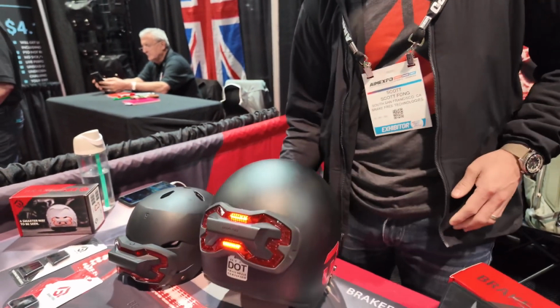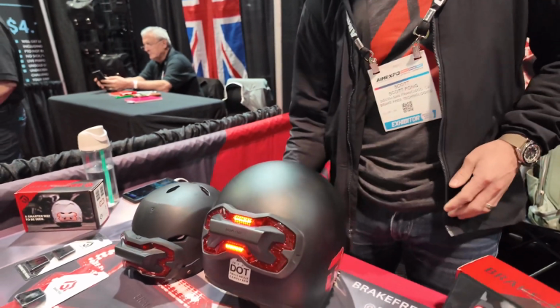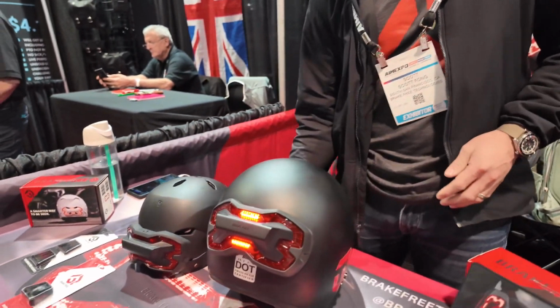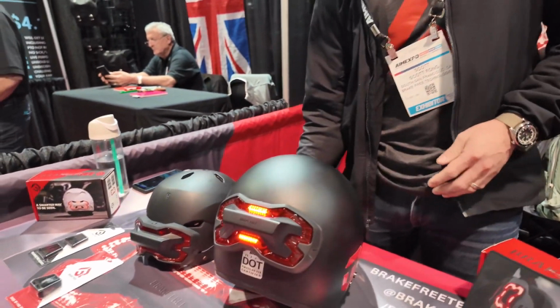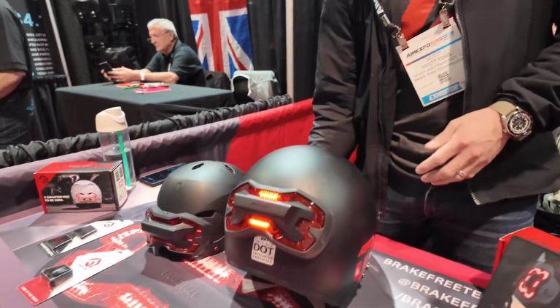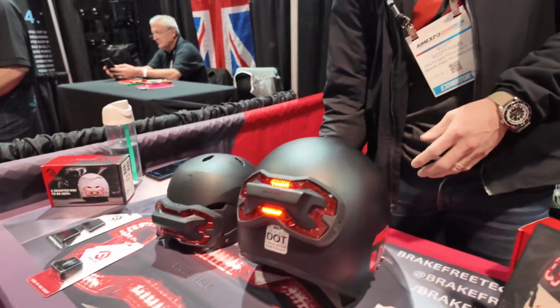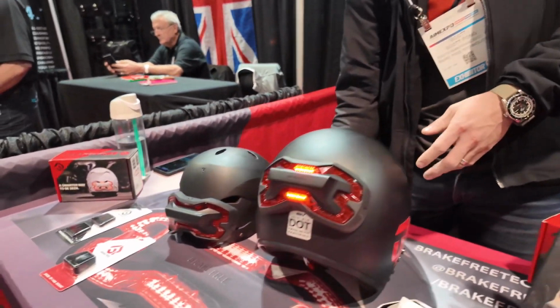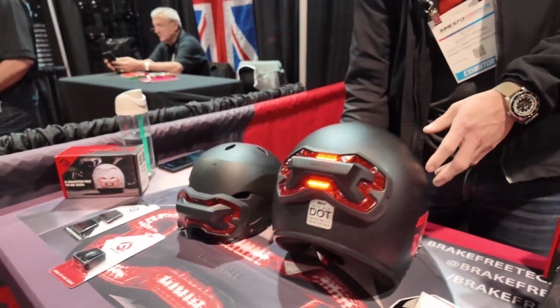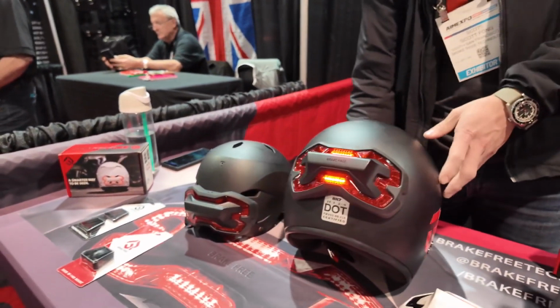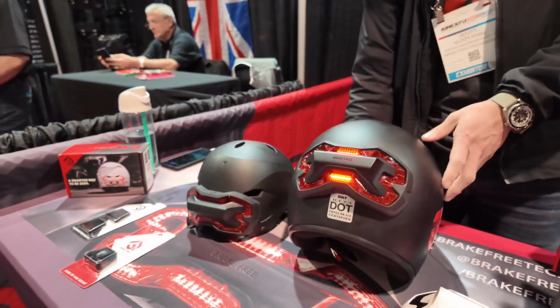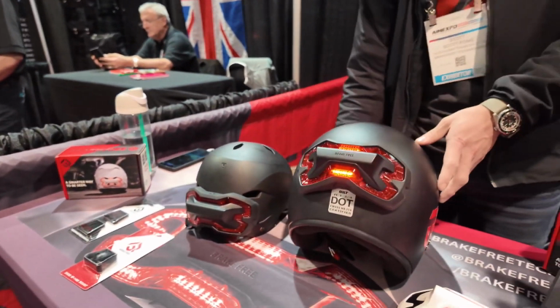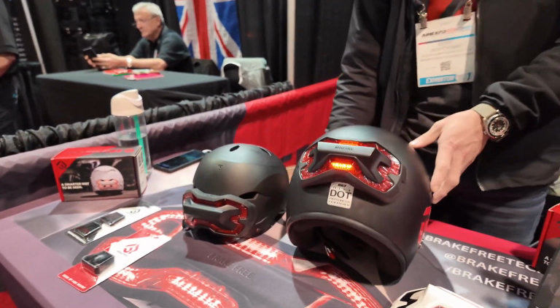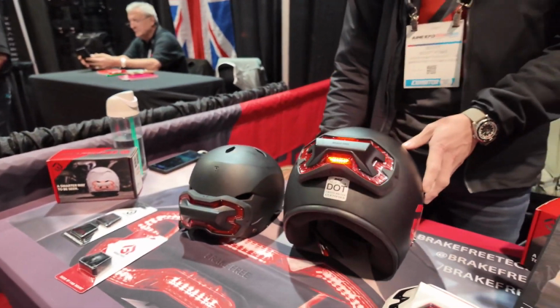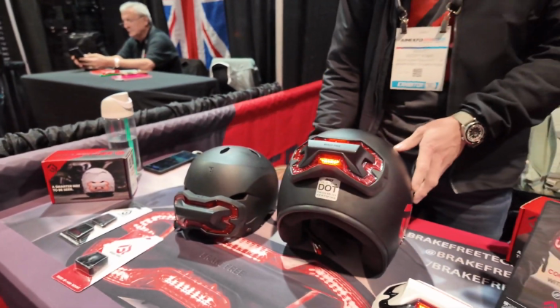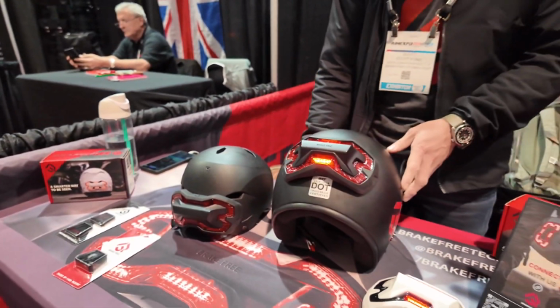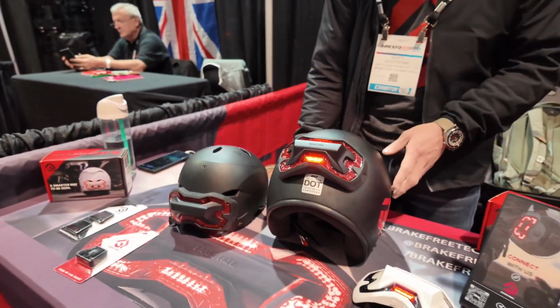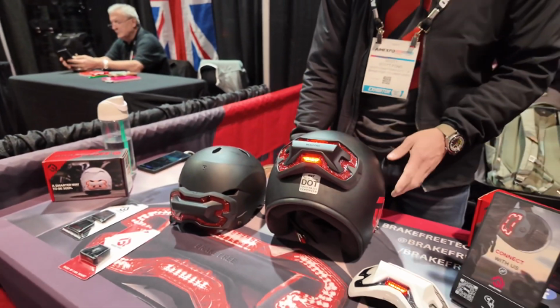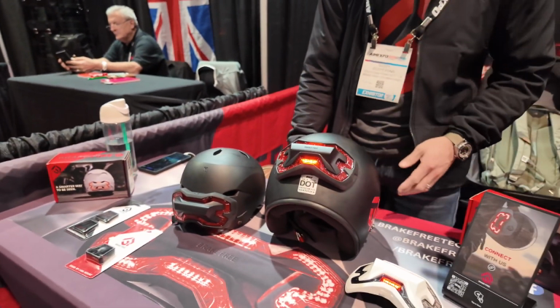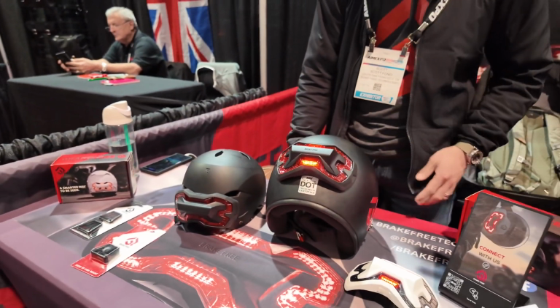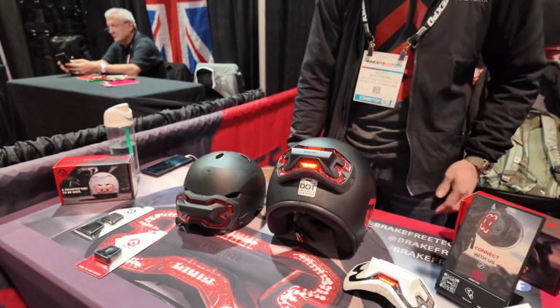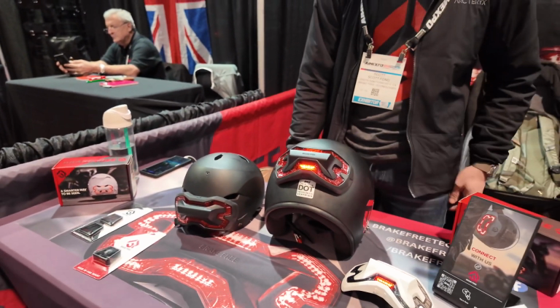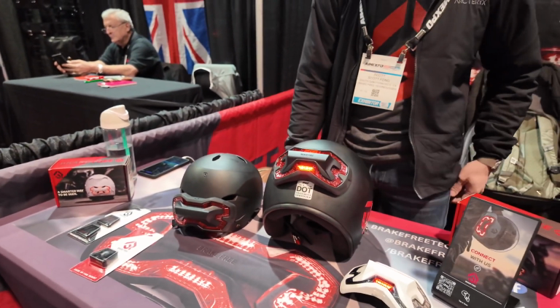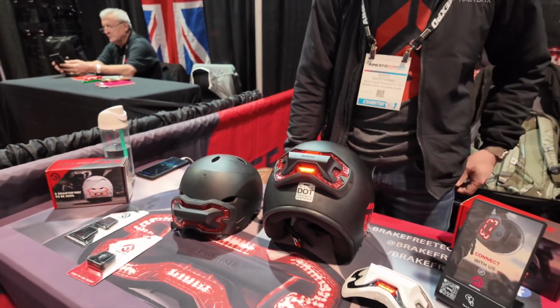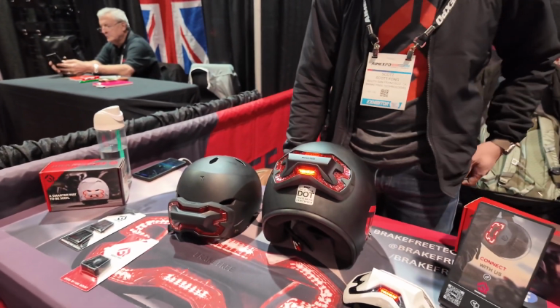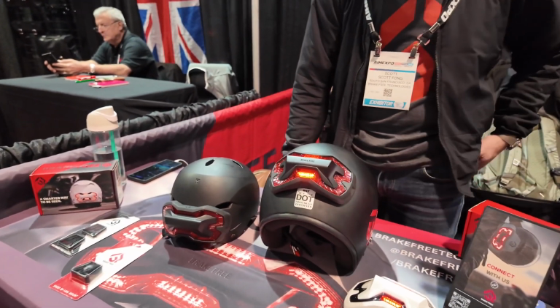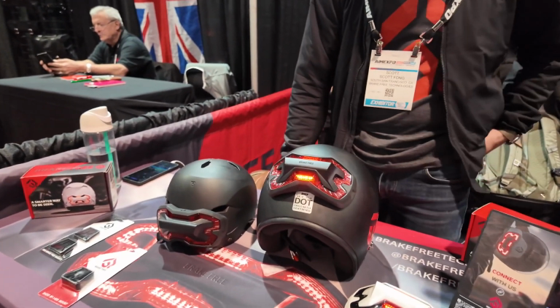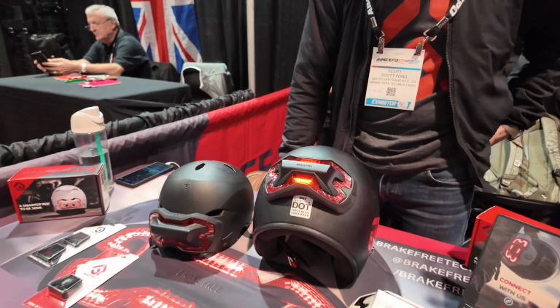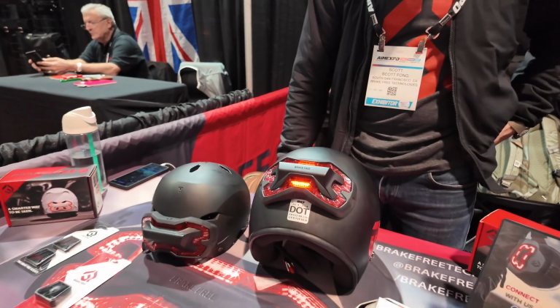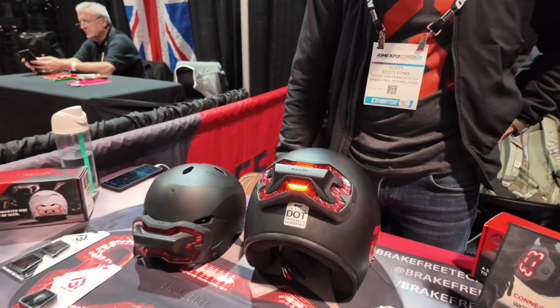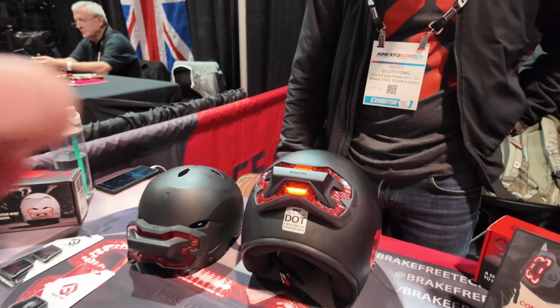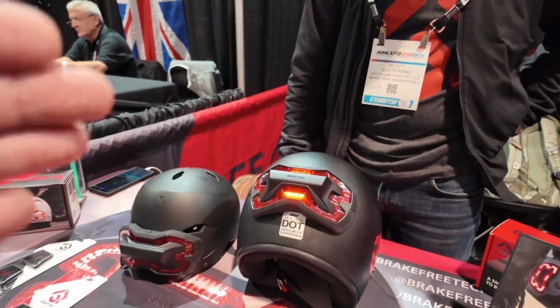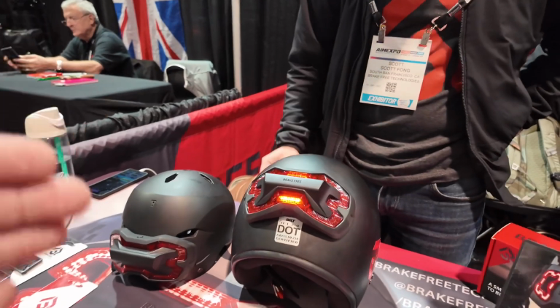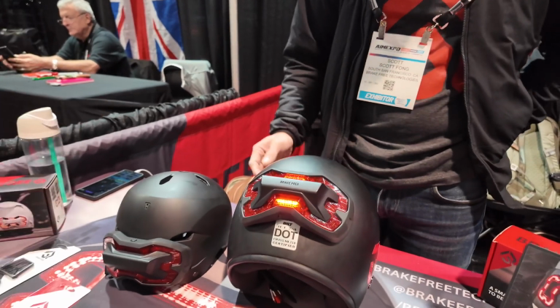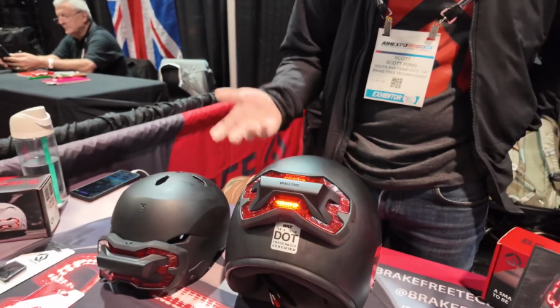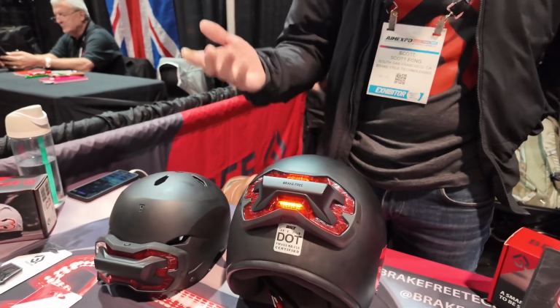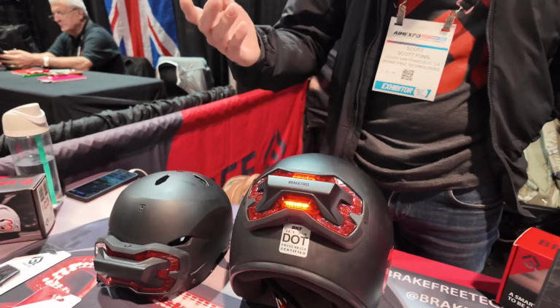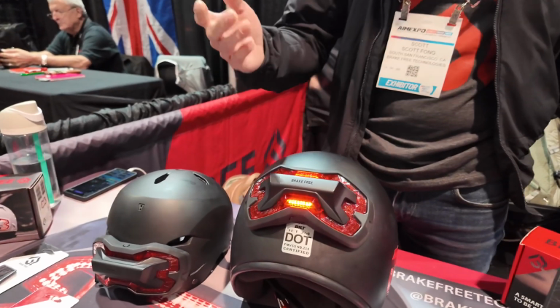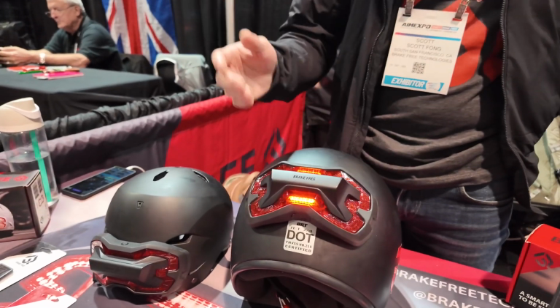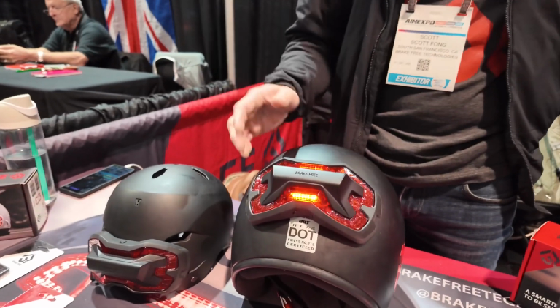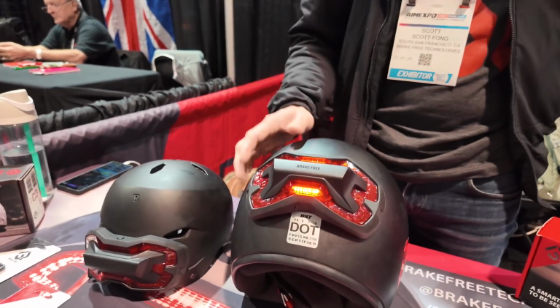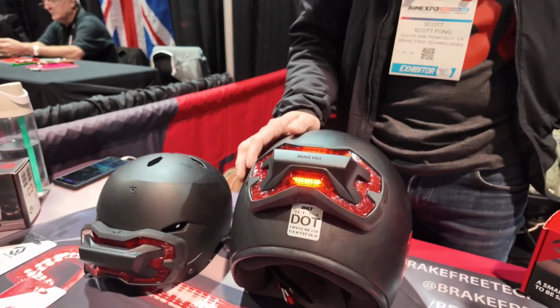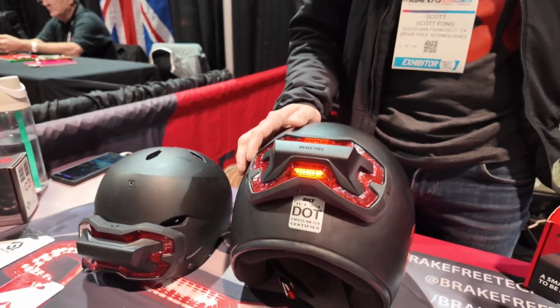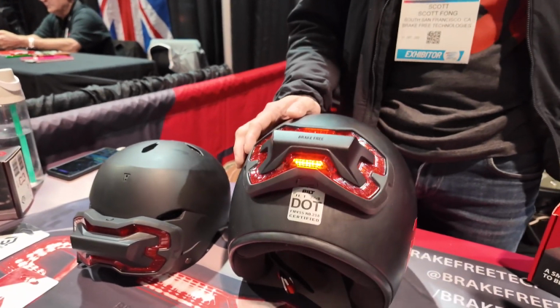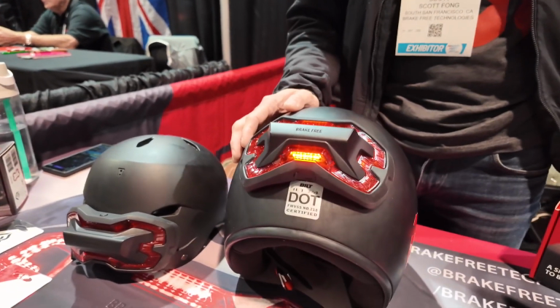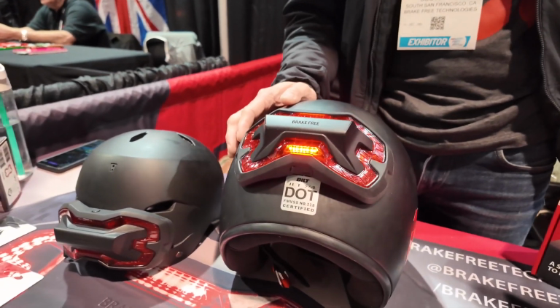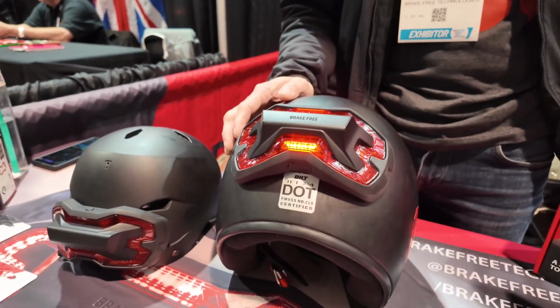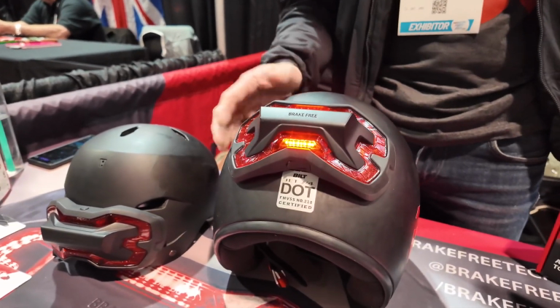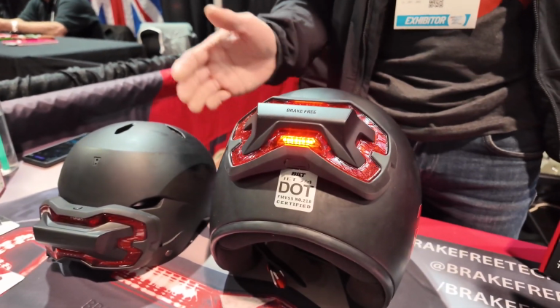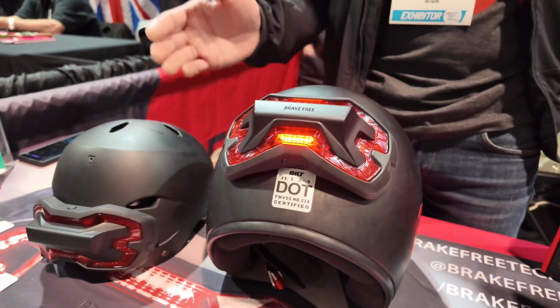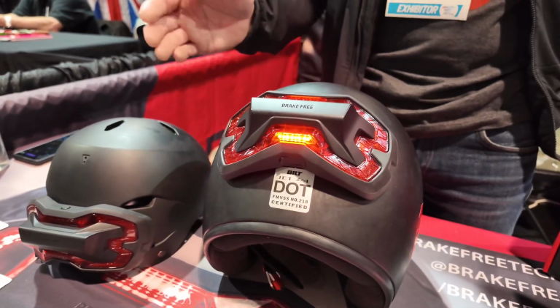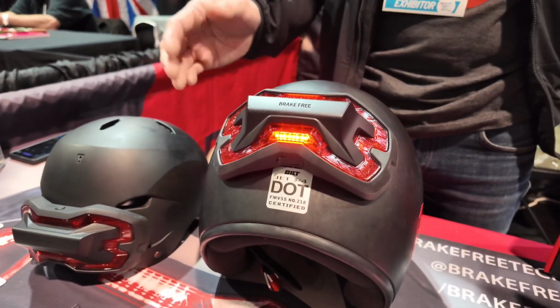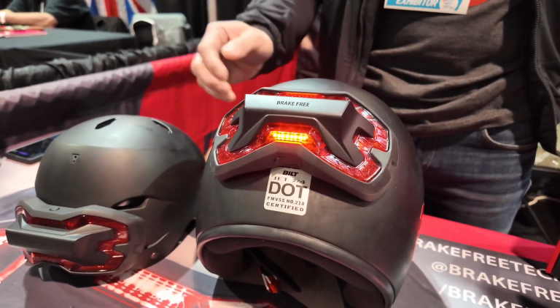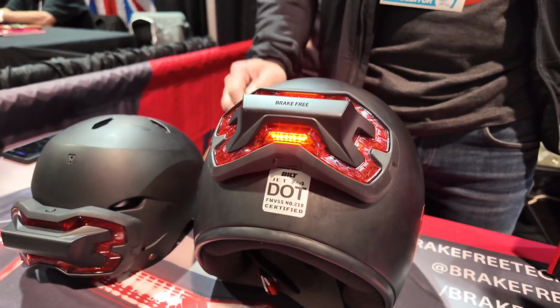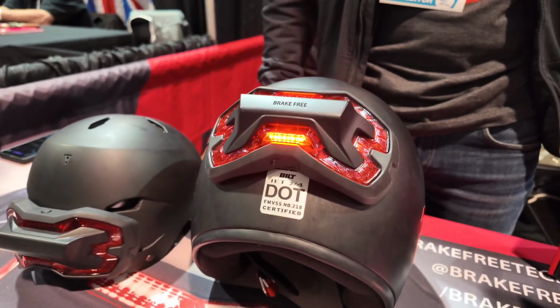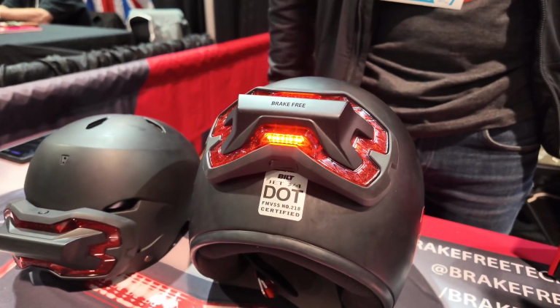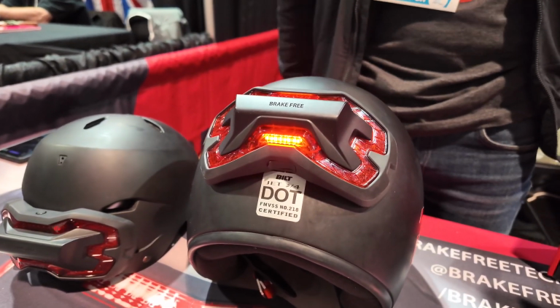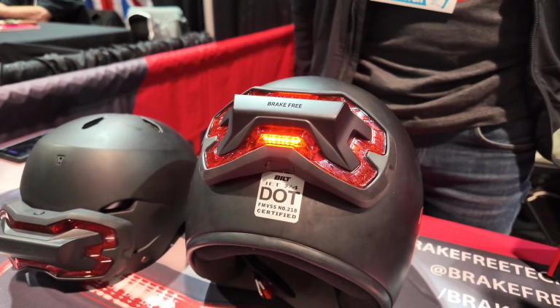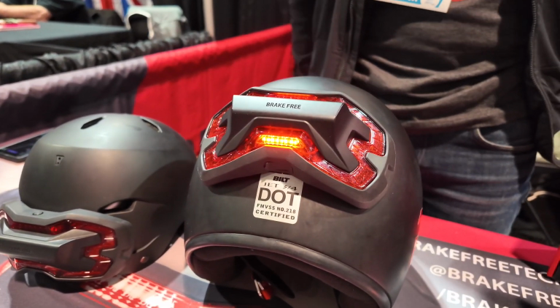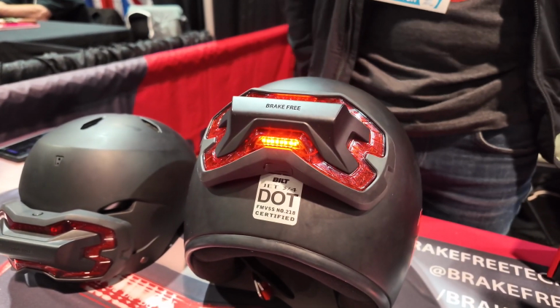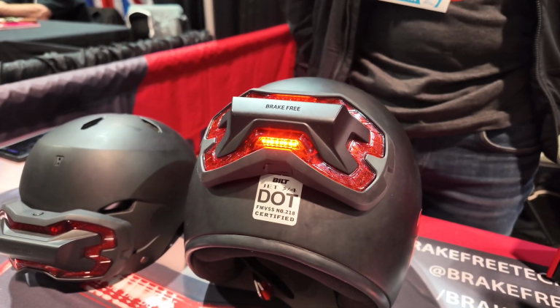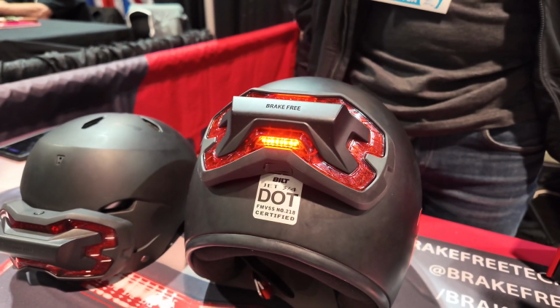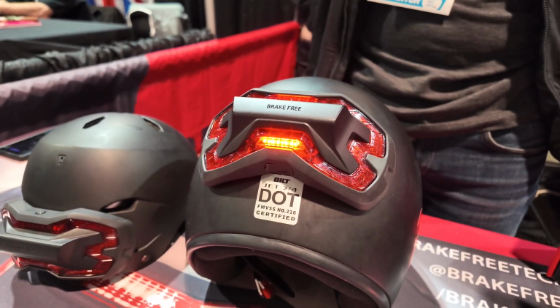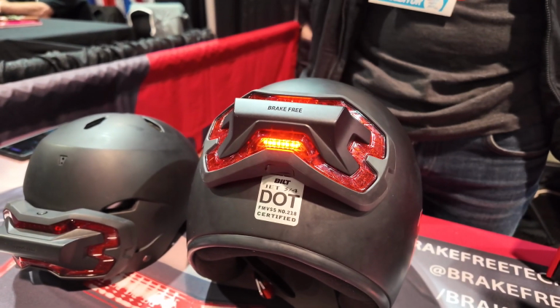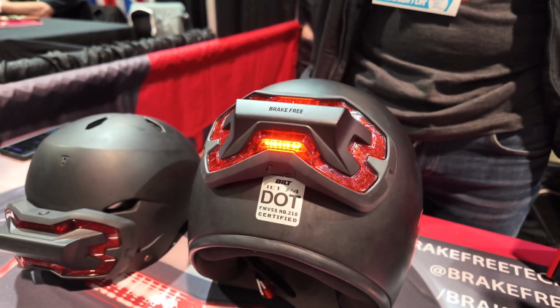And Scott, what's the battery range again — how long does it last? Yeah, on a full charge, you're going to get 8-12 hours of riding, no problem.